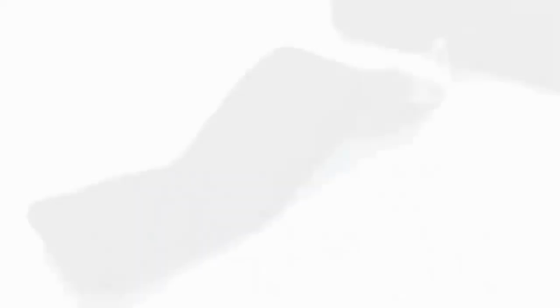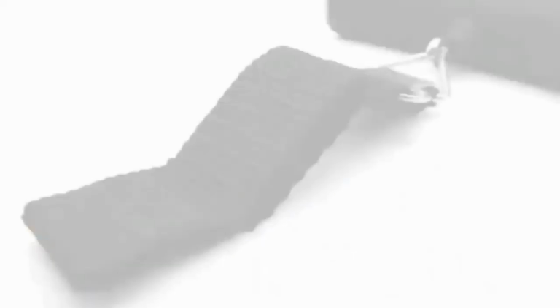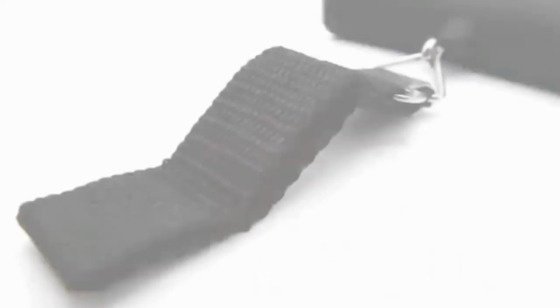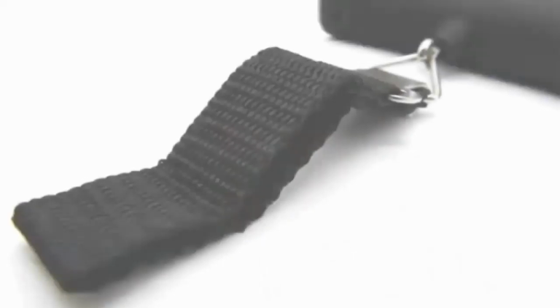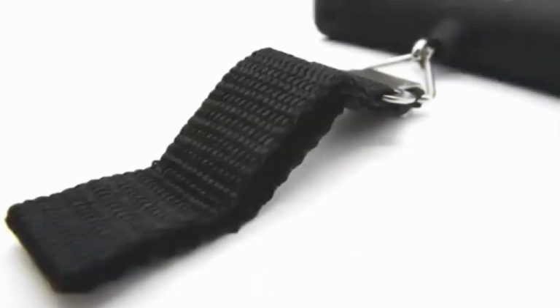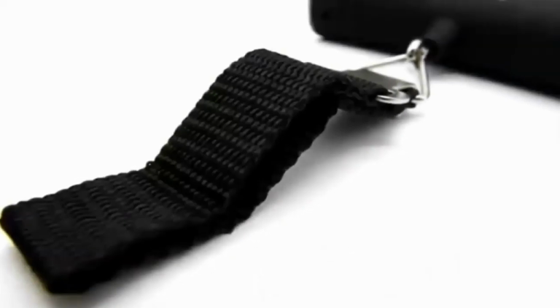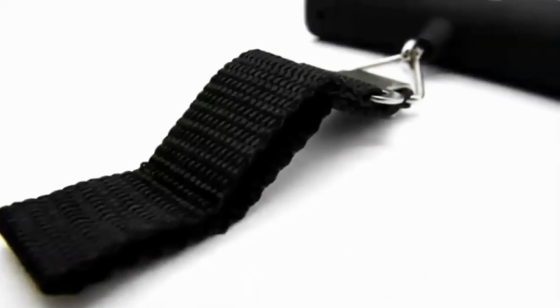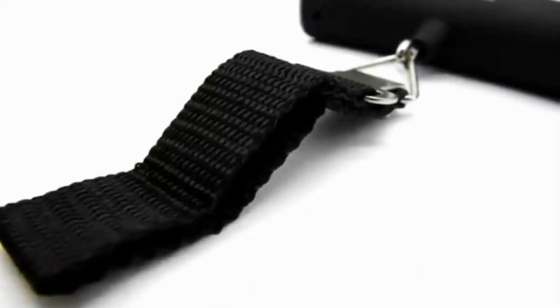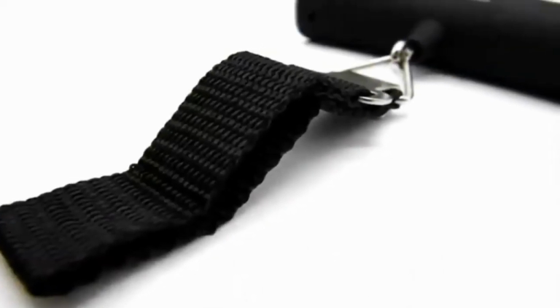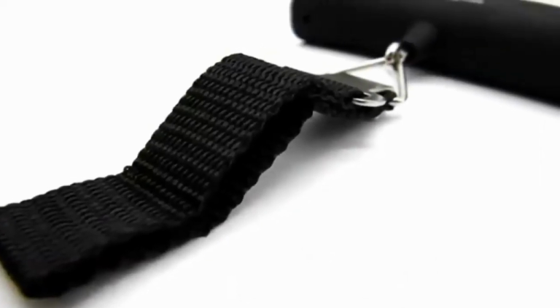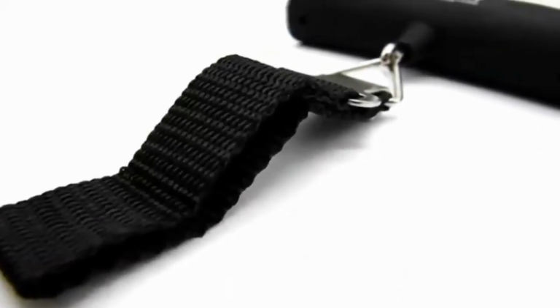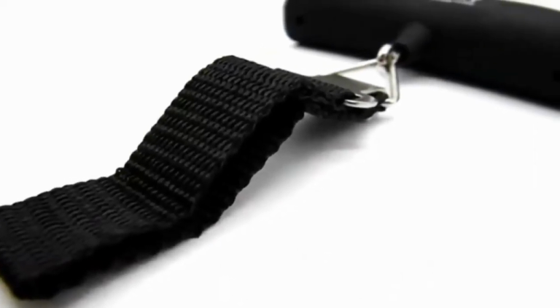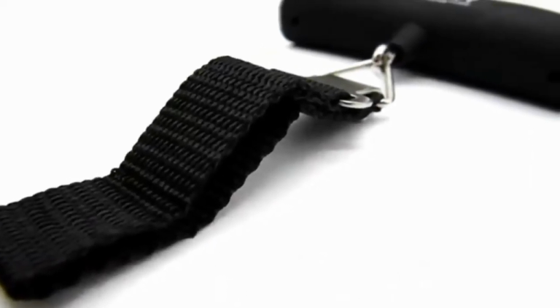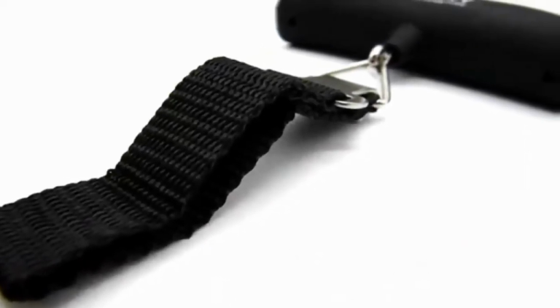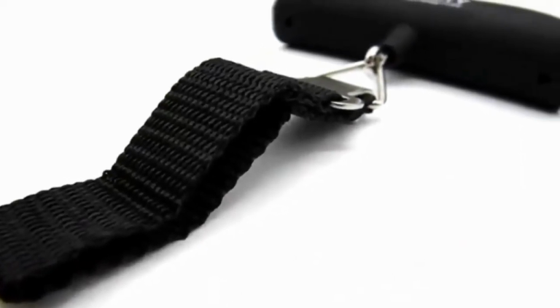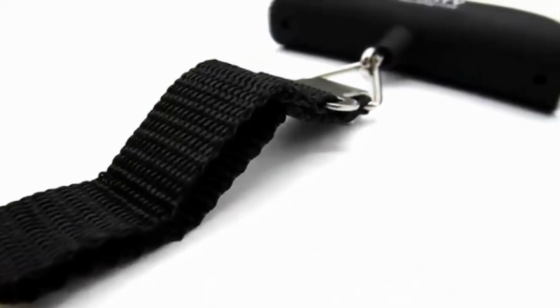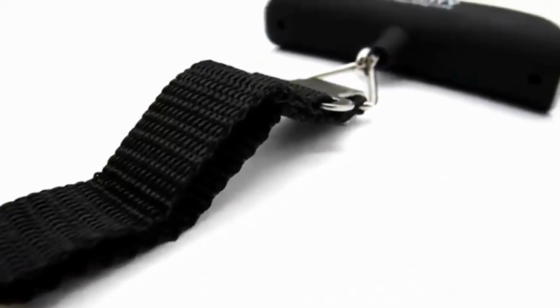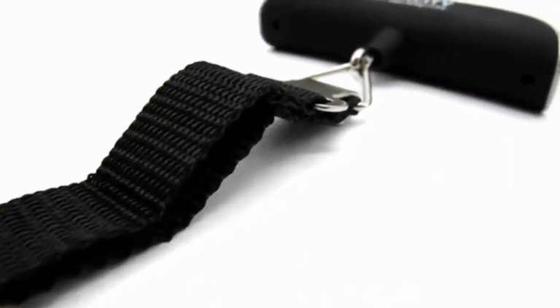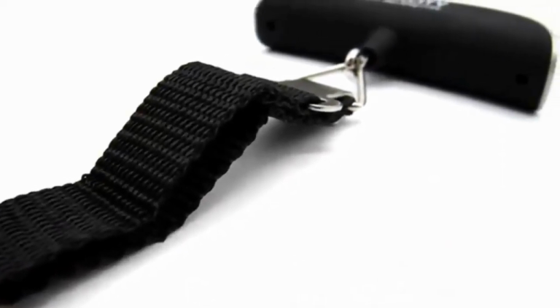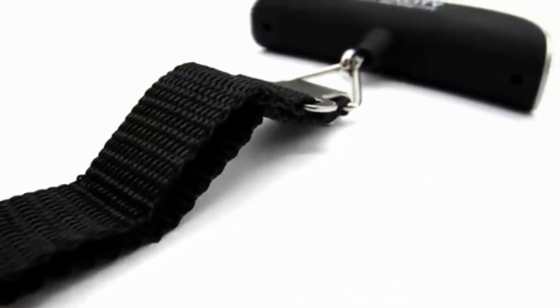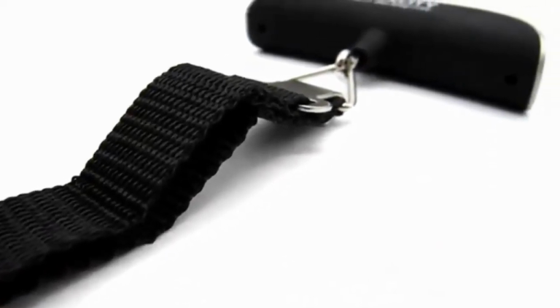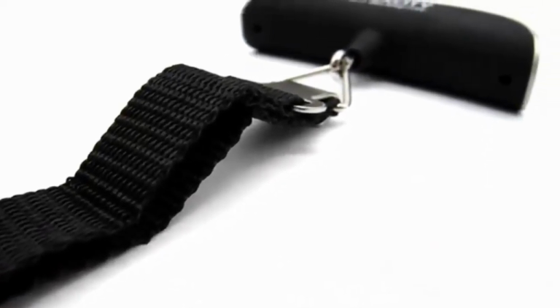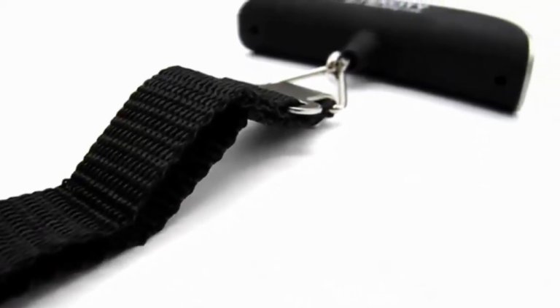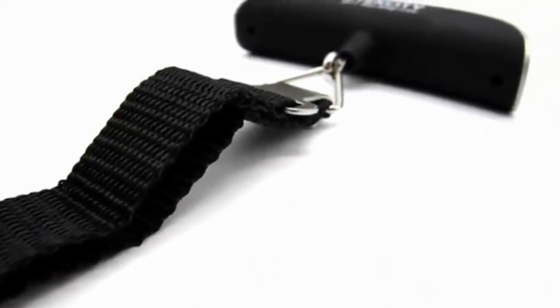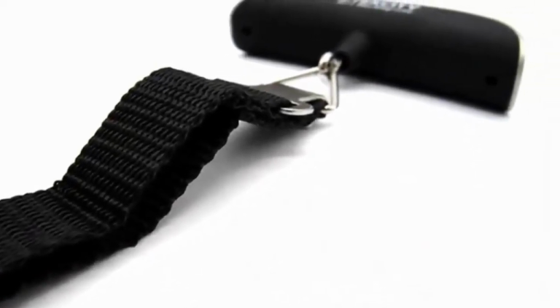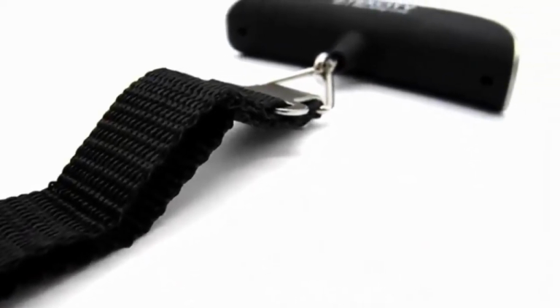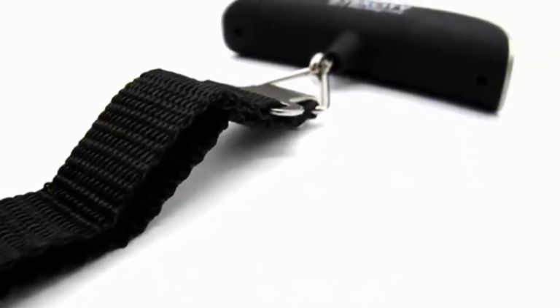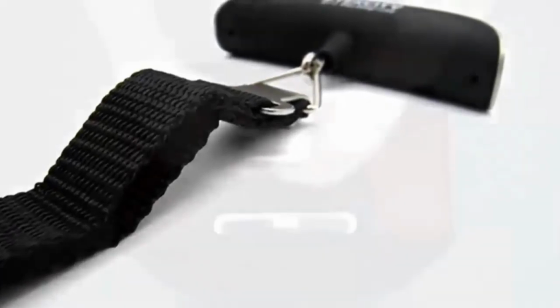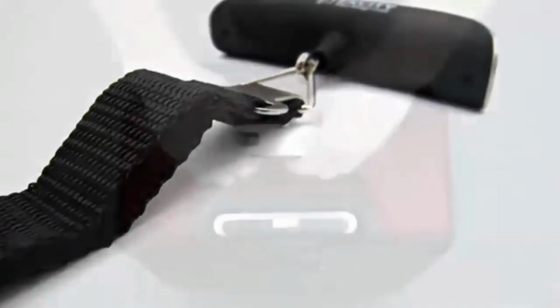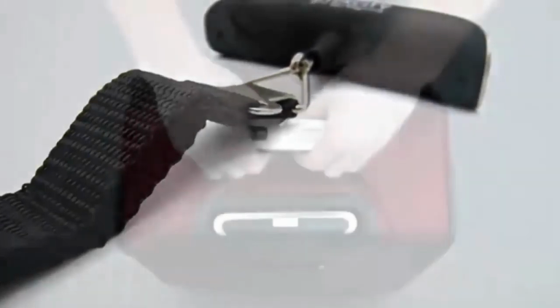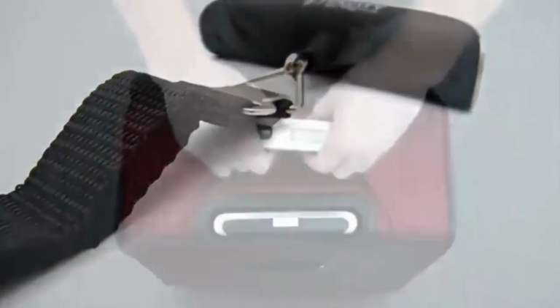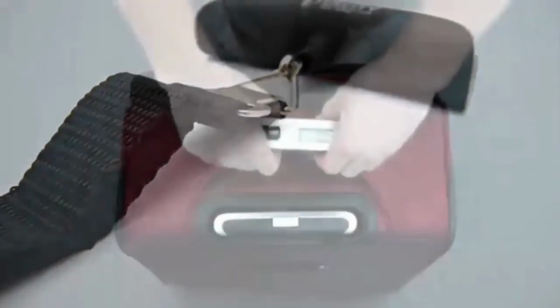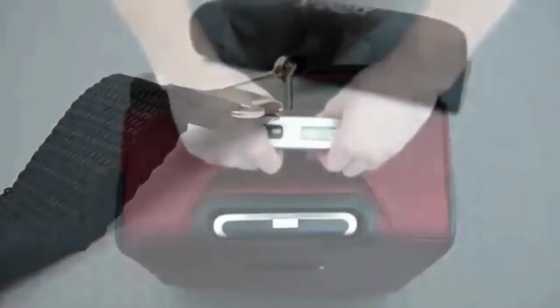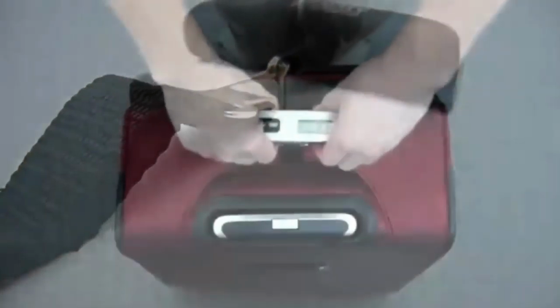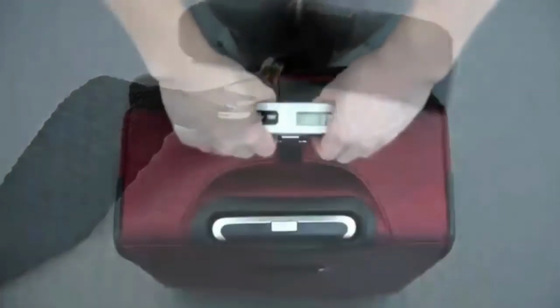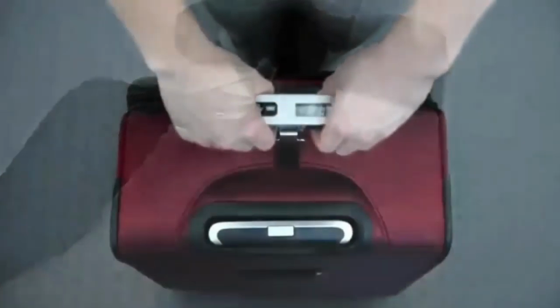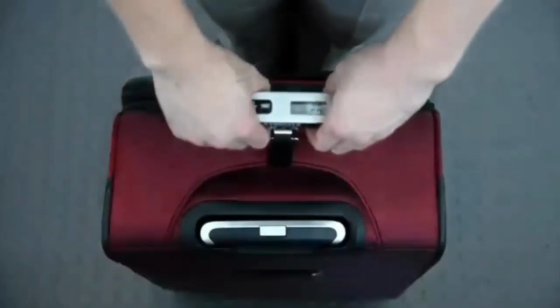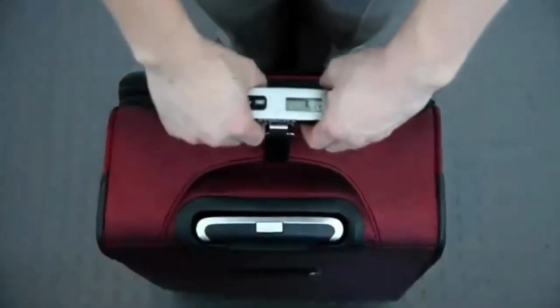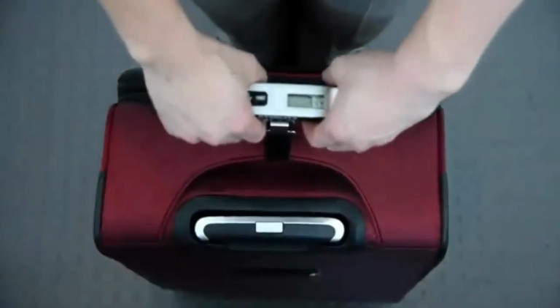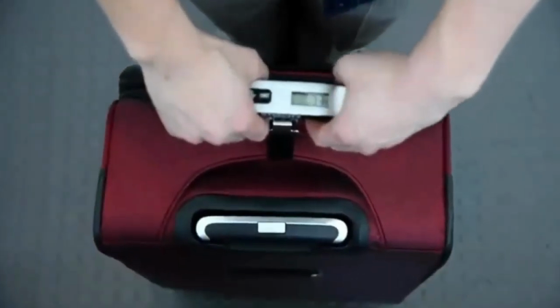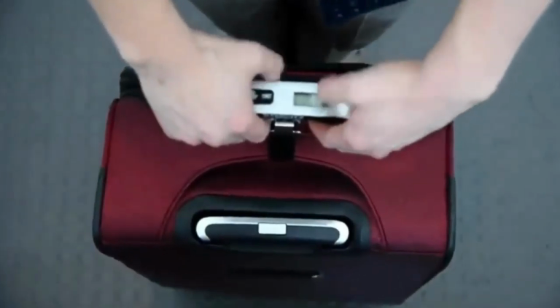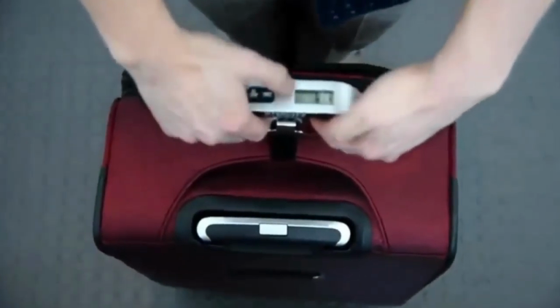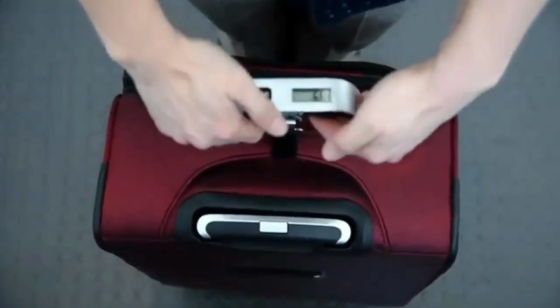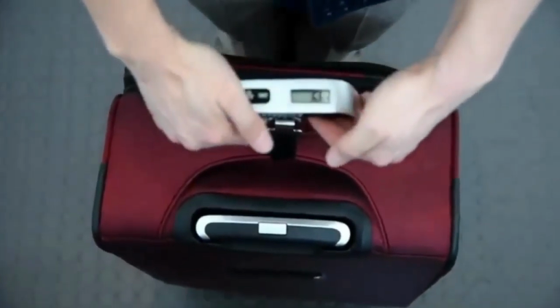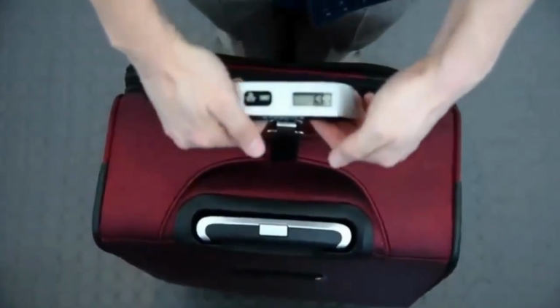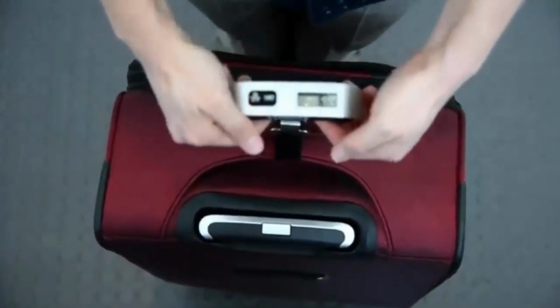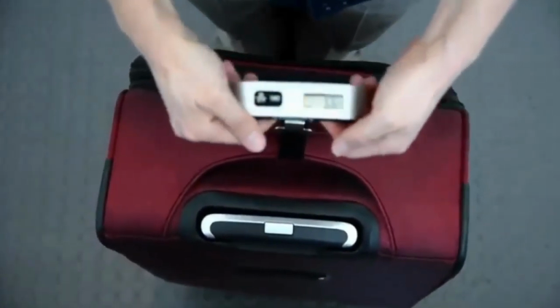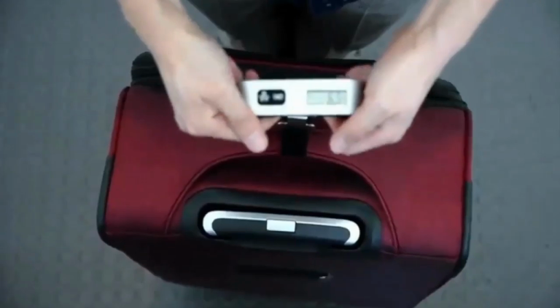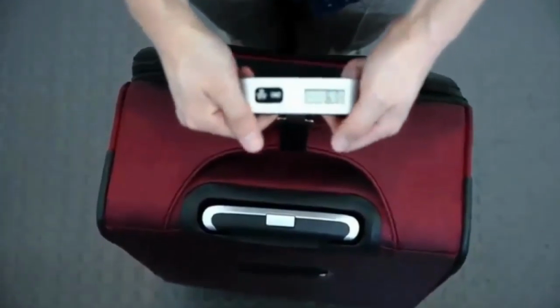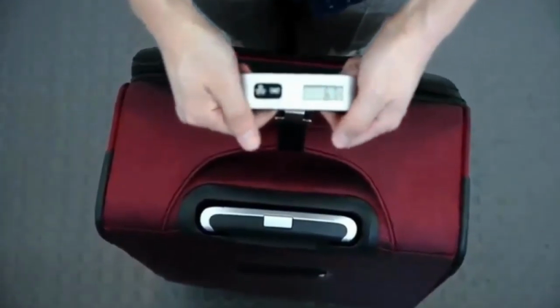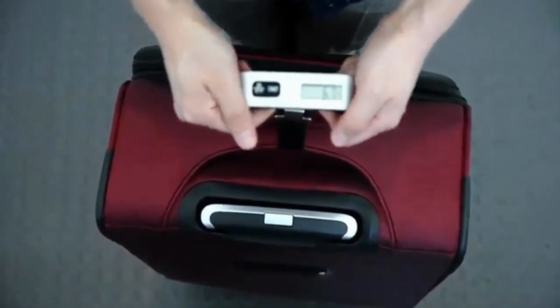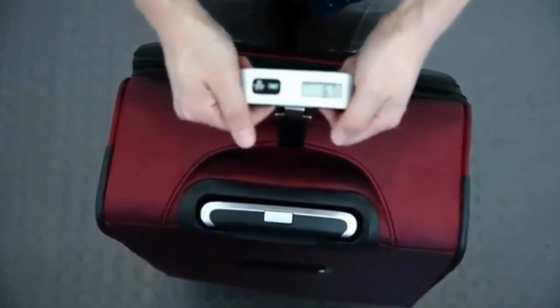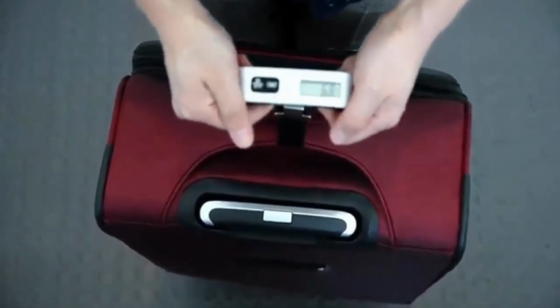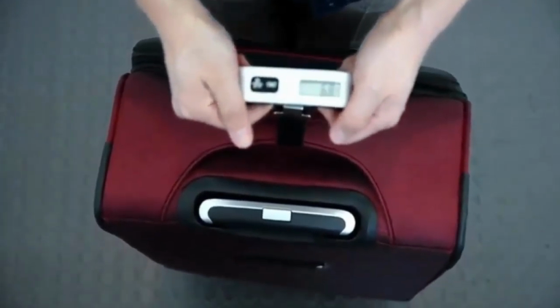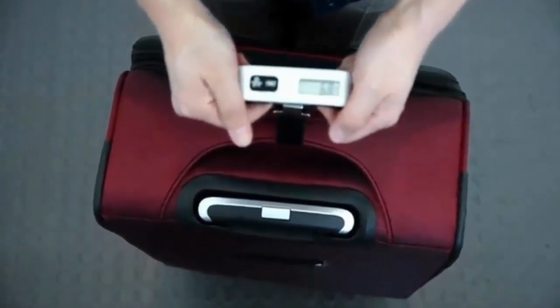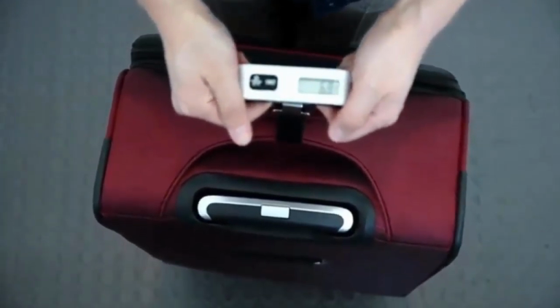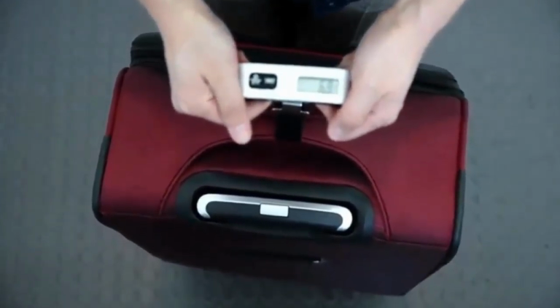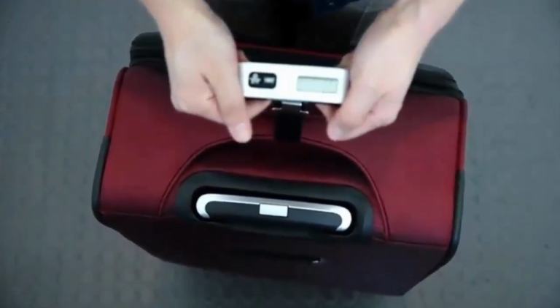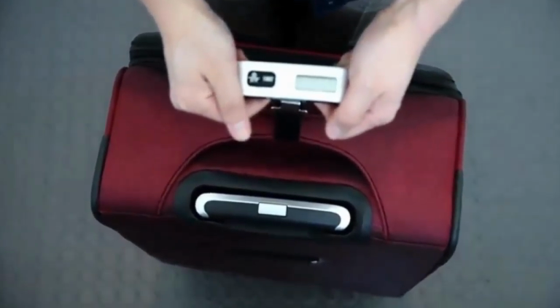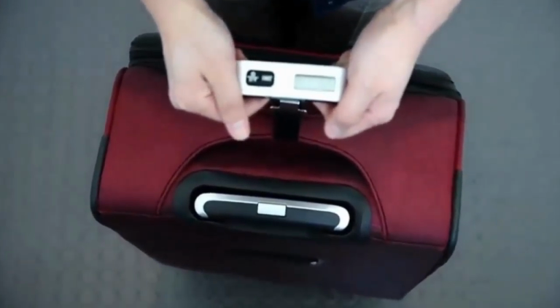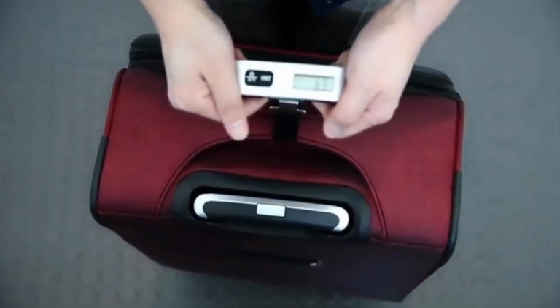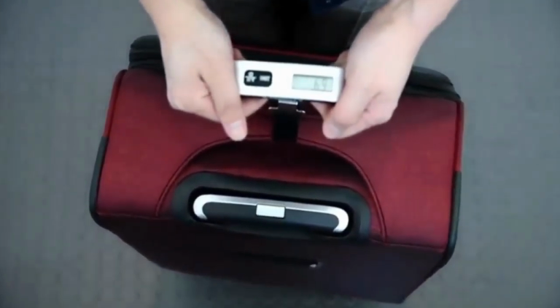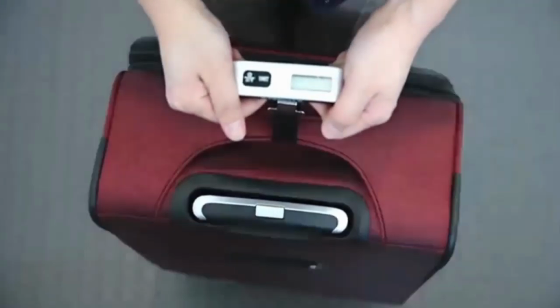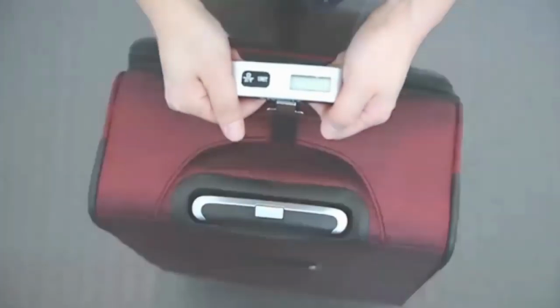Designed with easy grip comfort, the scale features a durable nylon wraparound hanging system for easy handling.